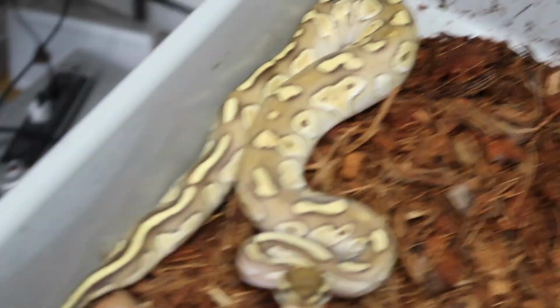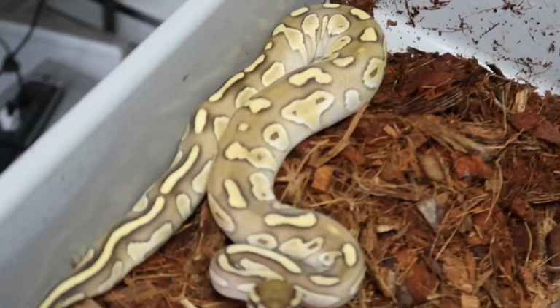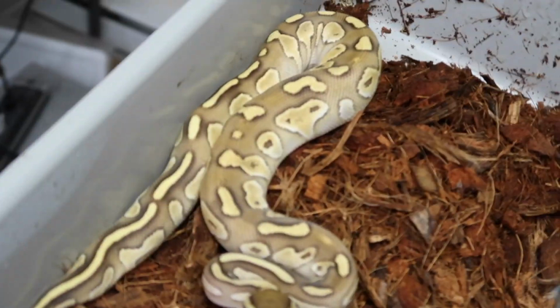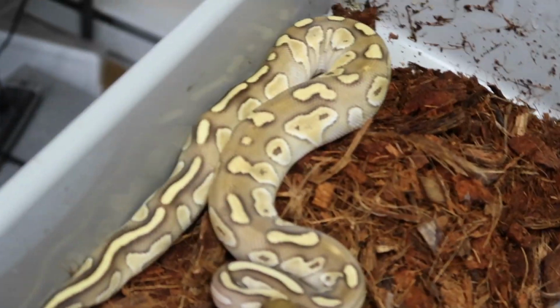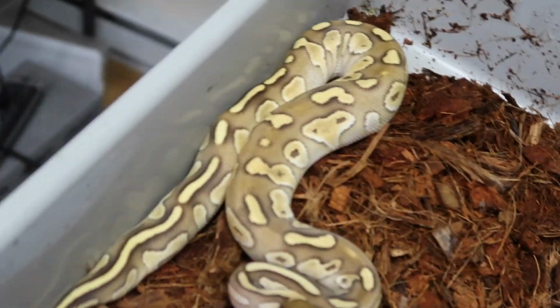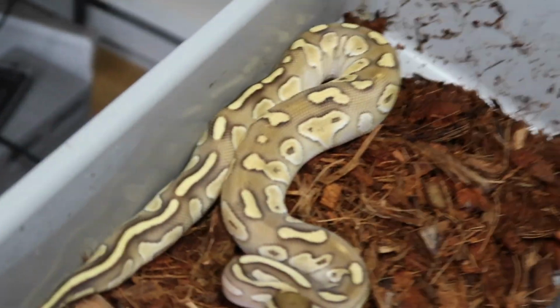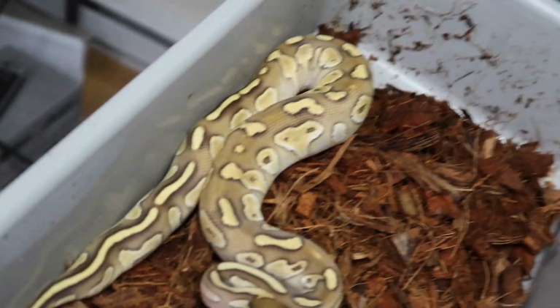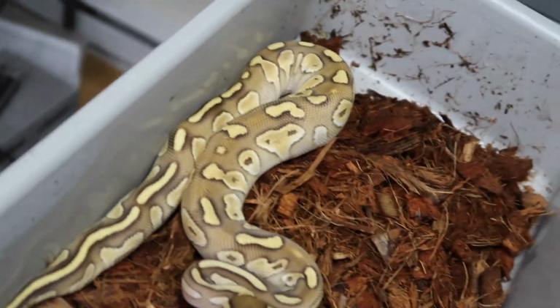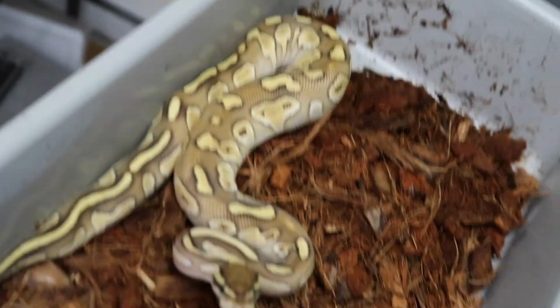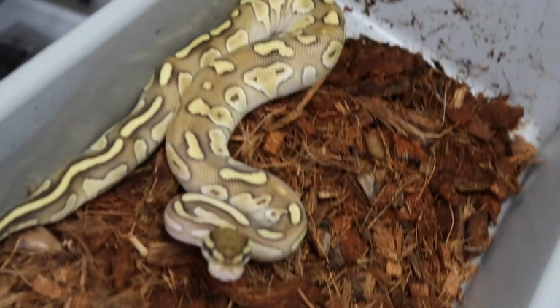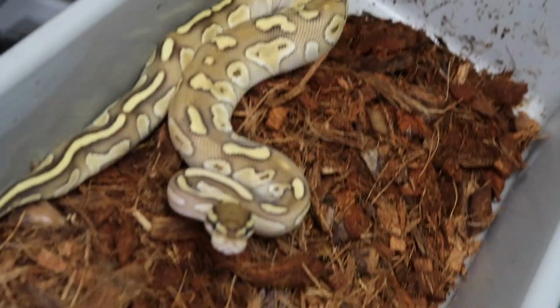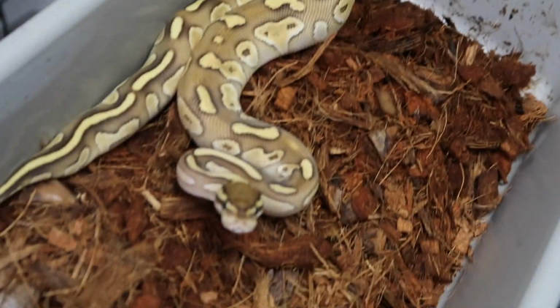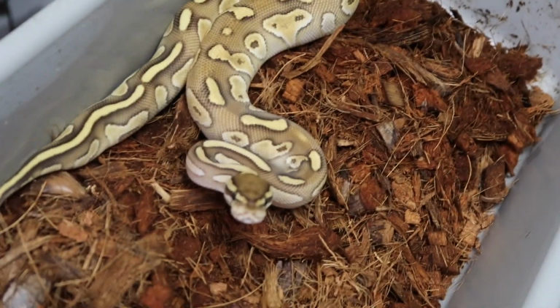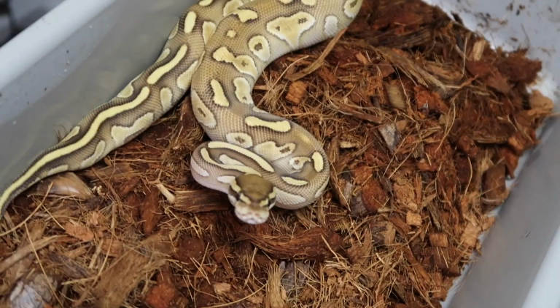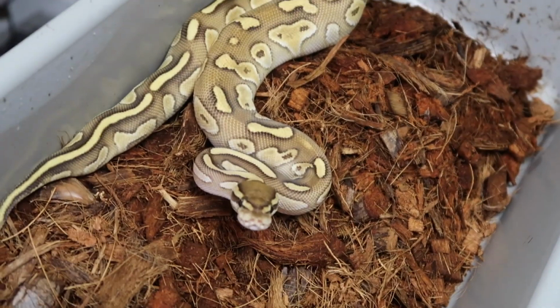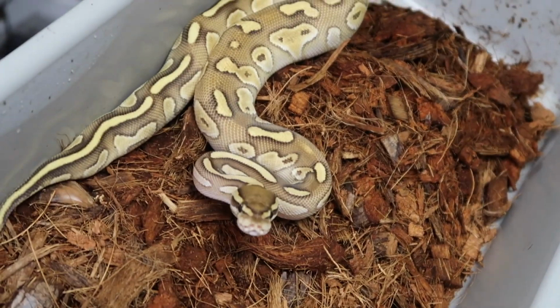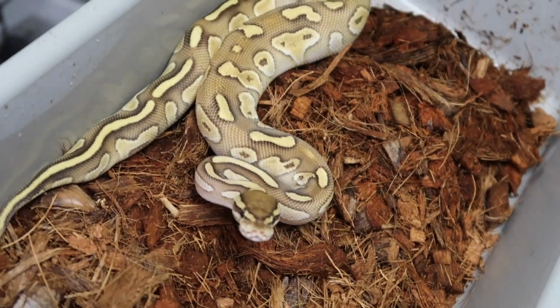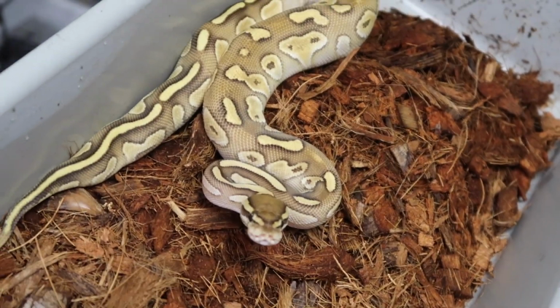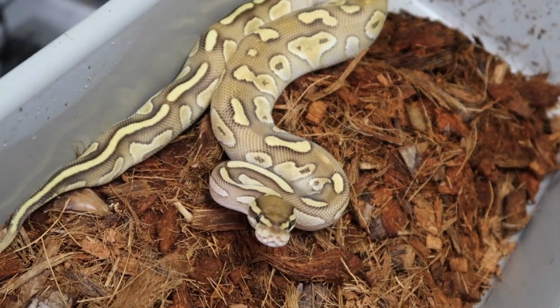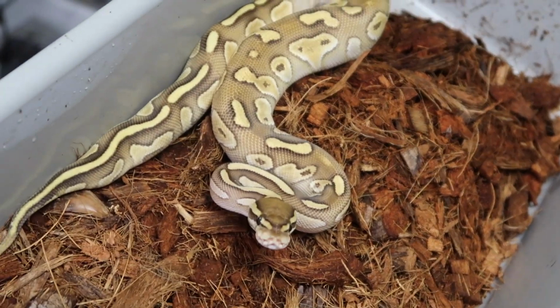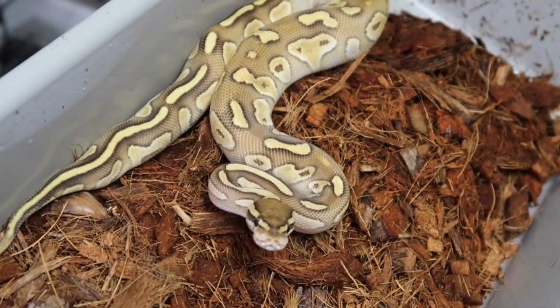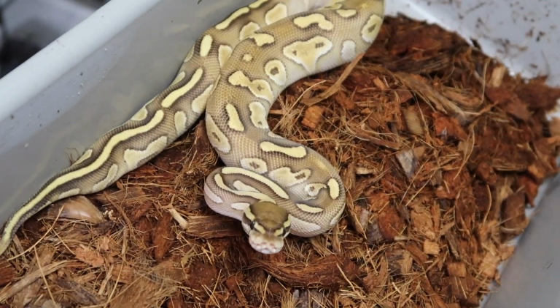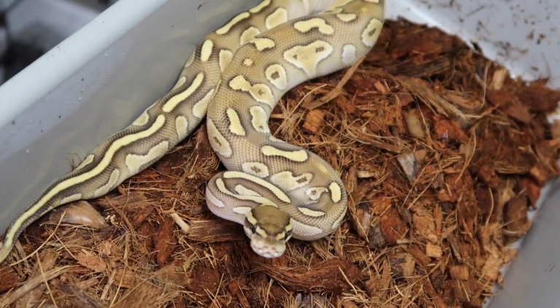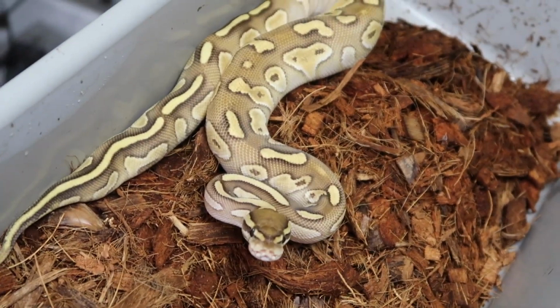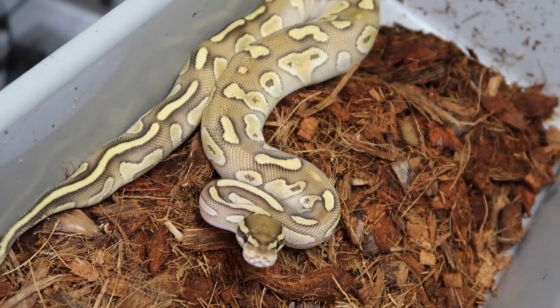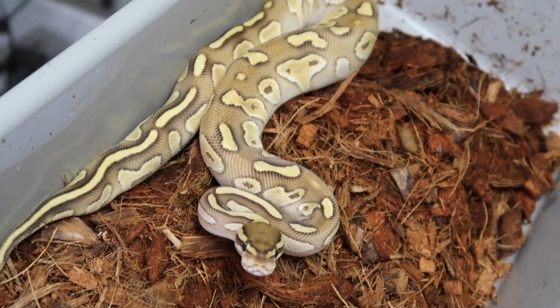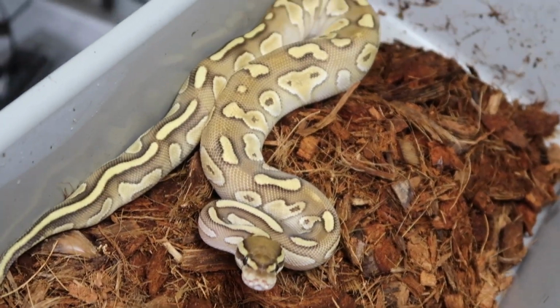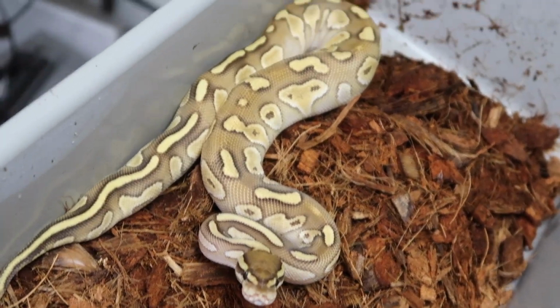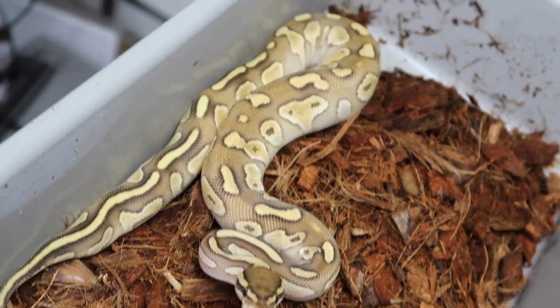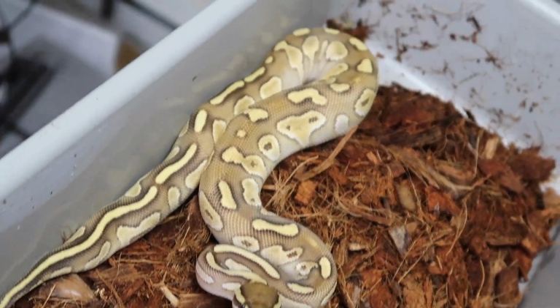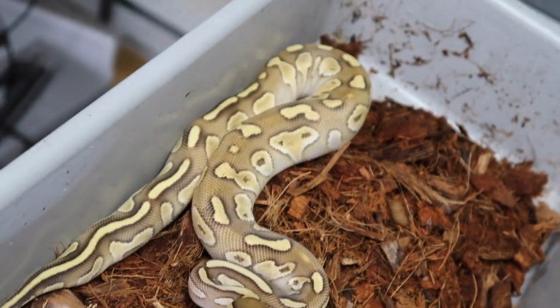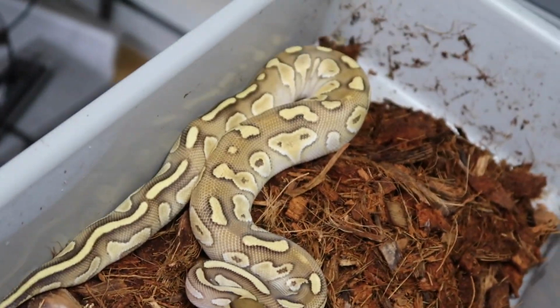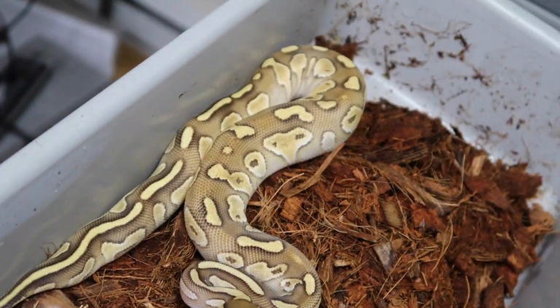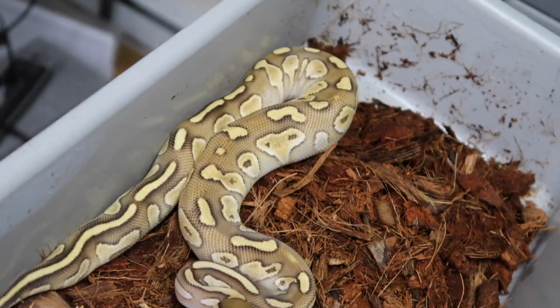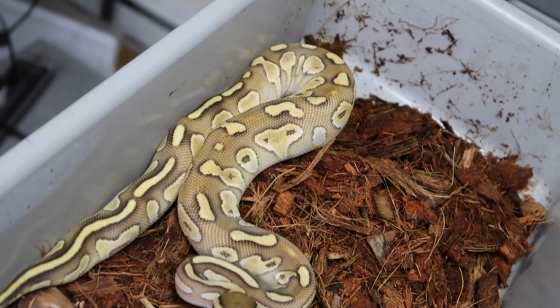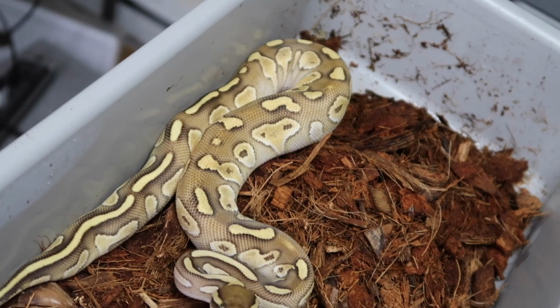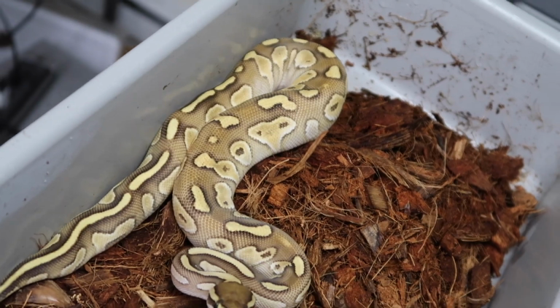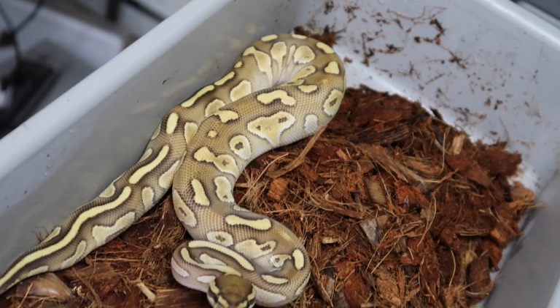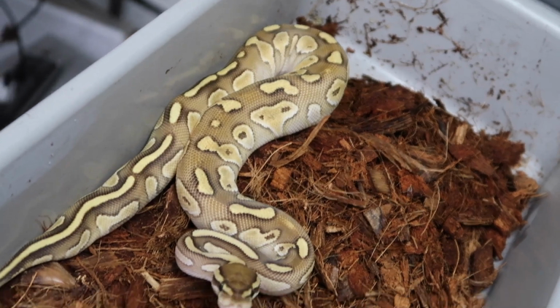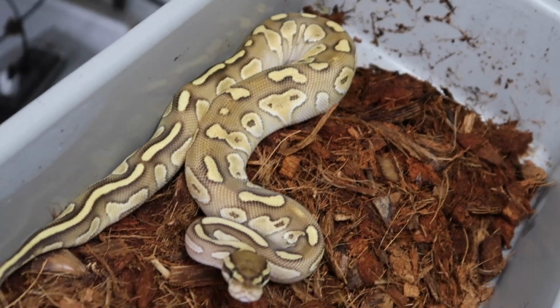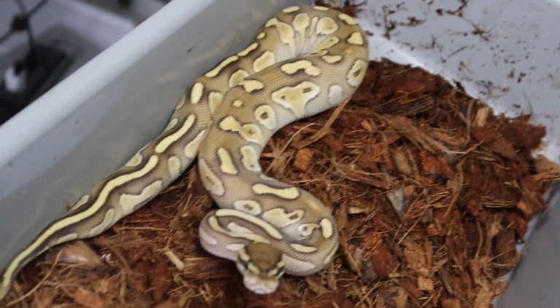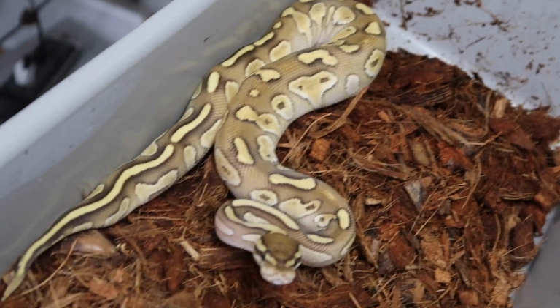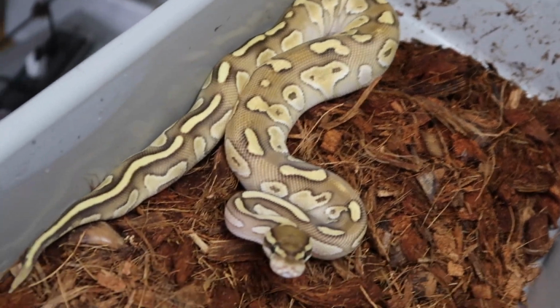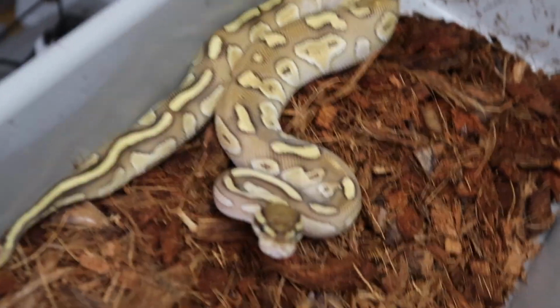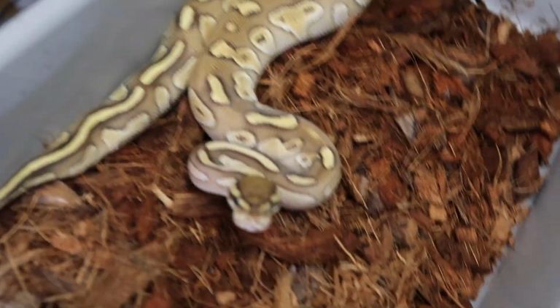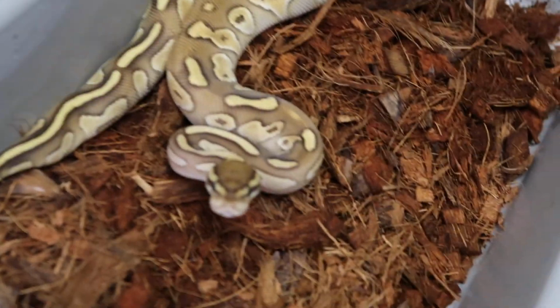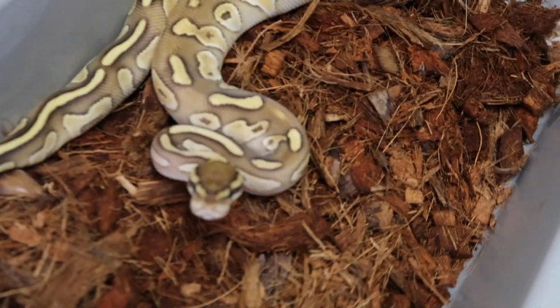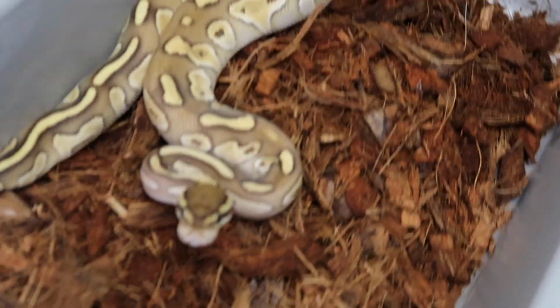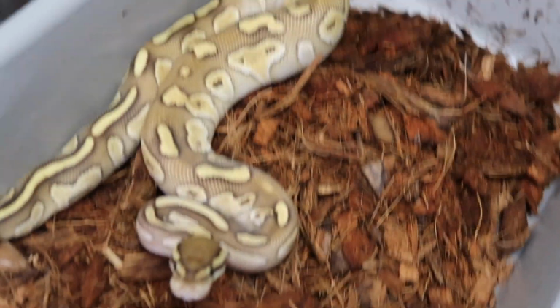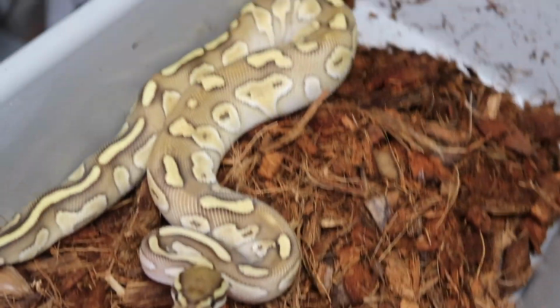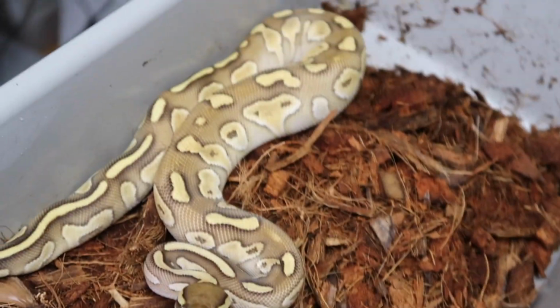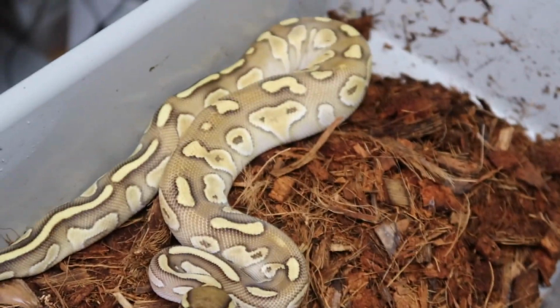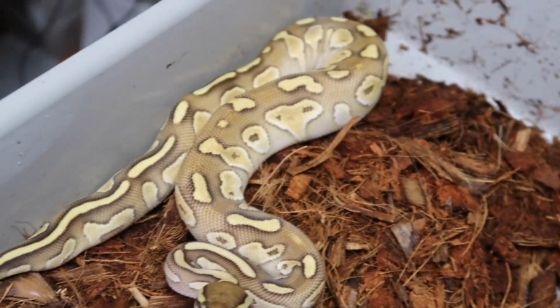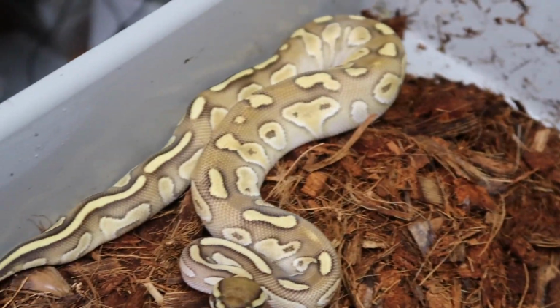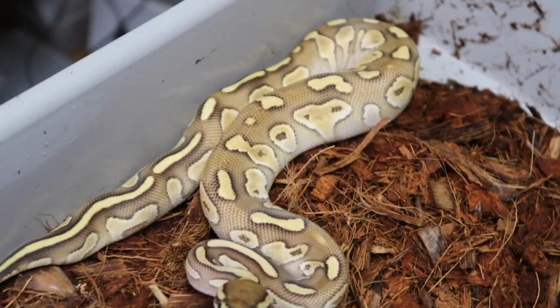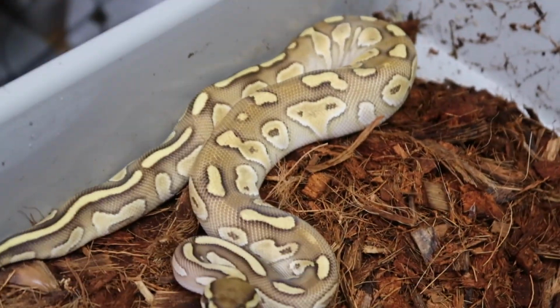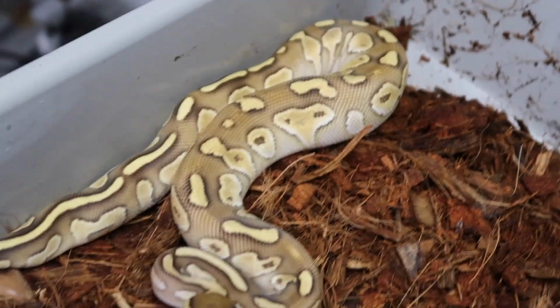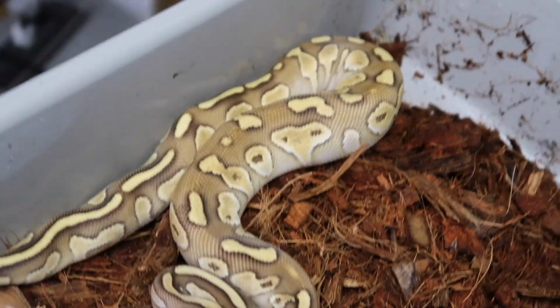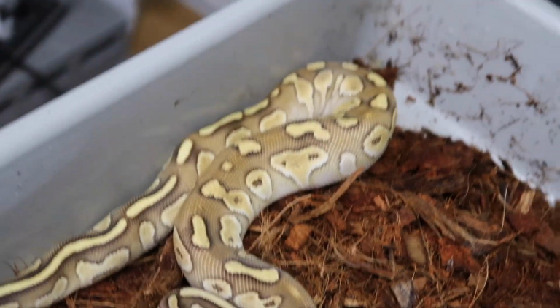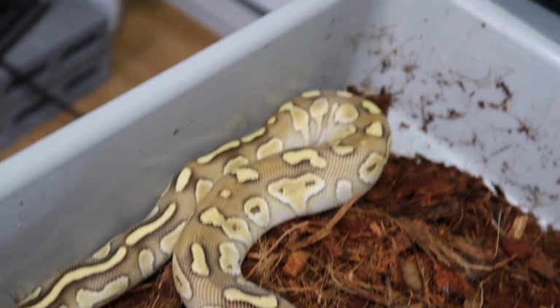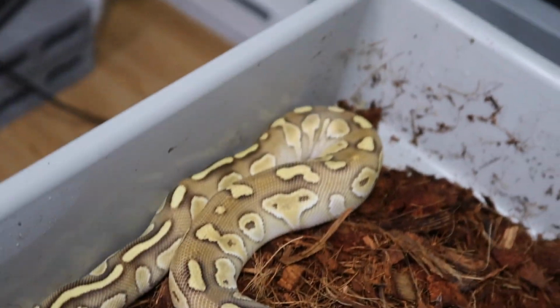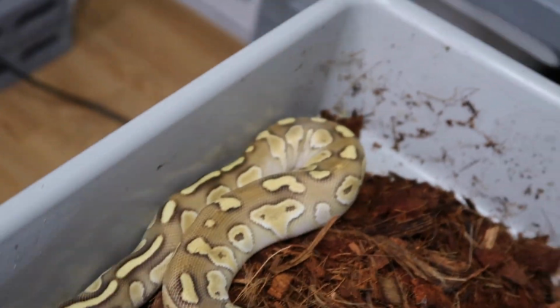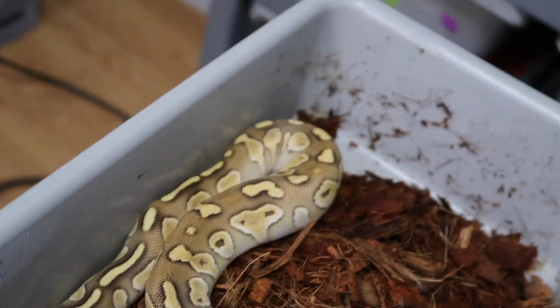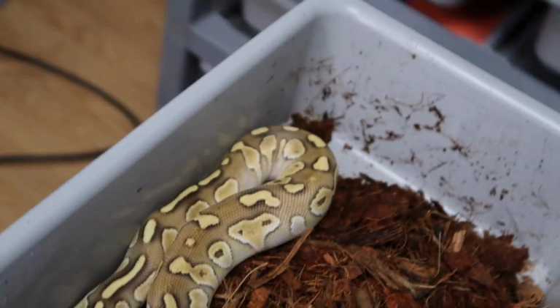This one is a lesser, 100% het ghost, possible het sunset — another female.